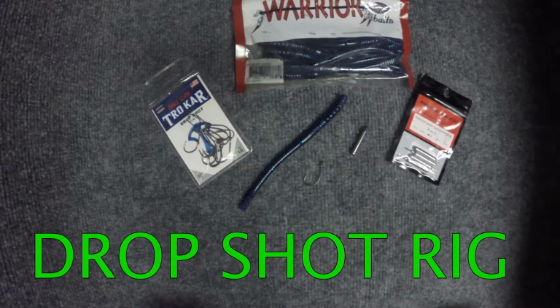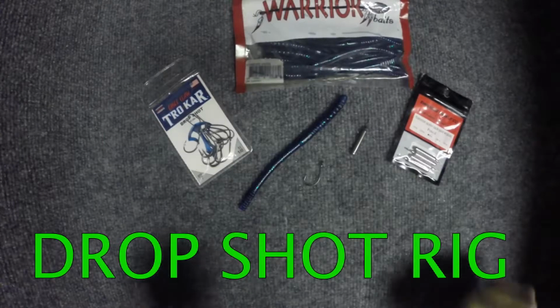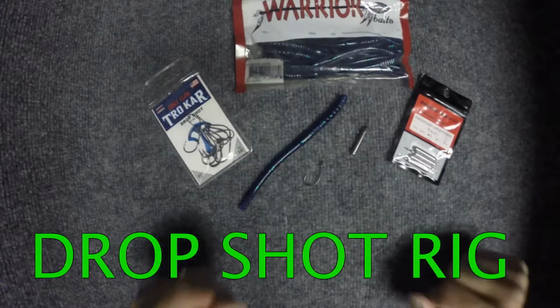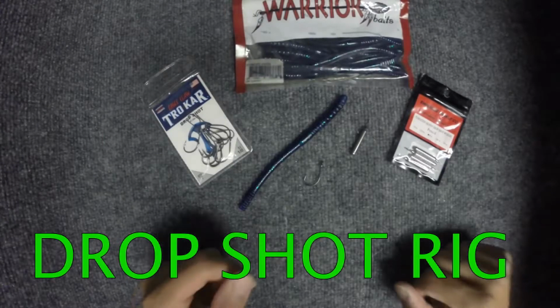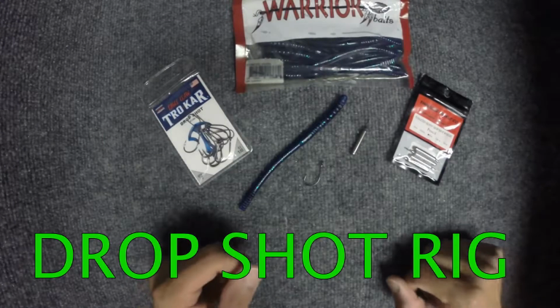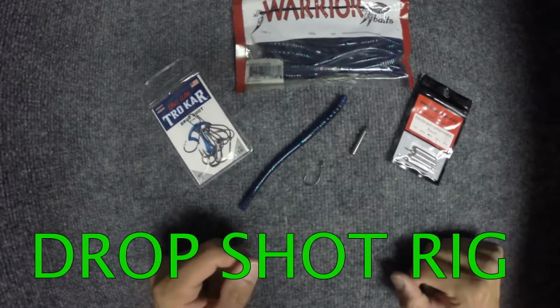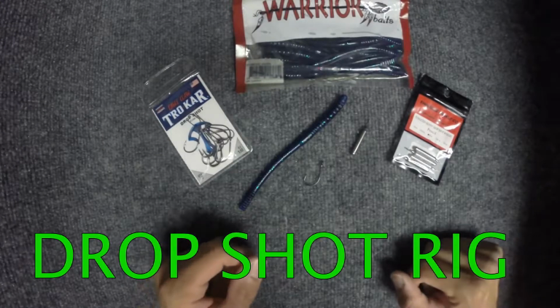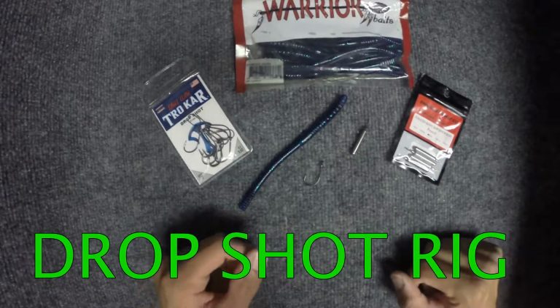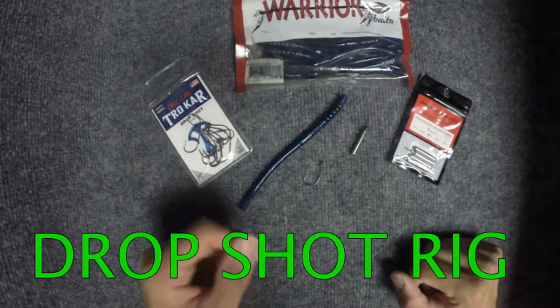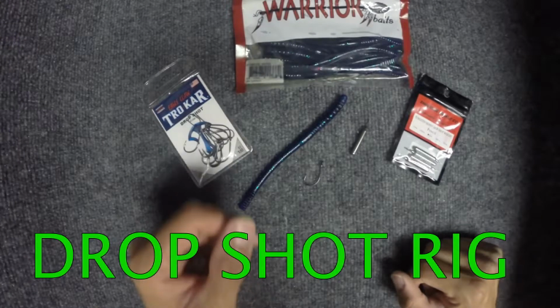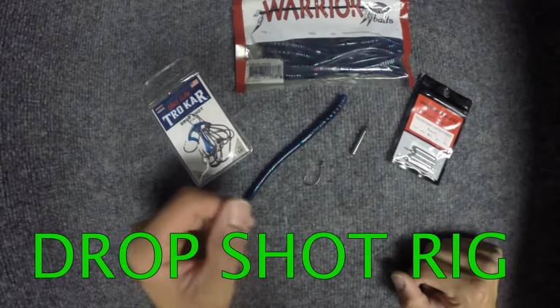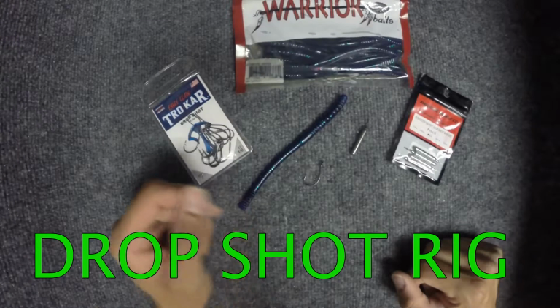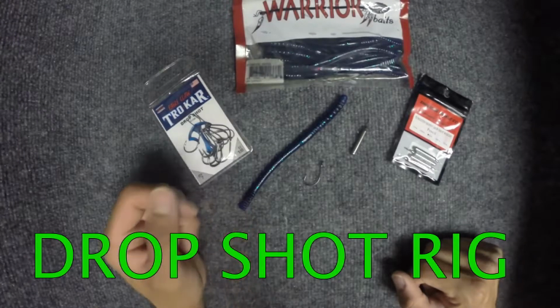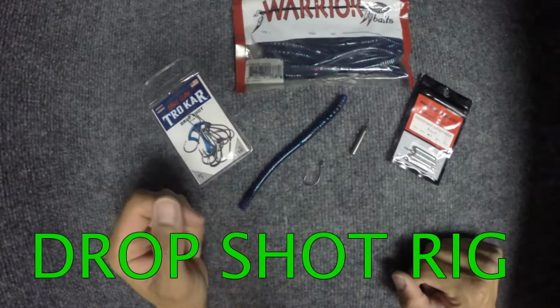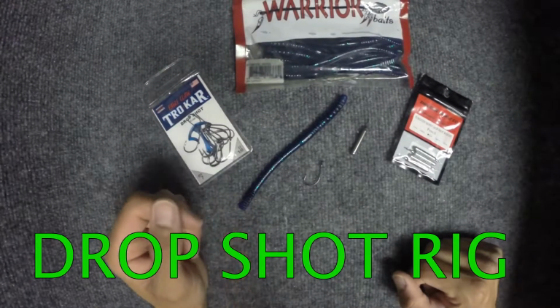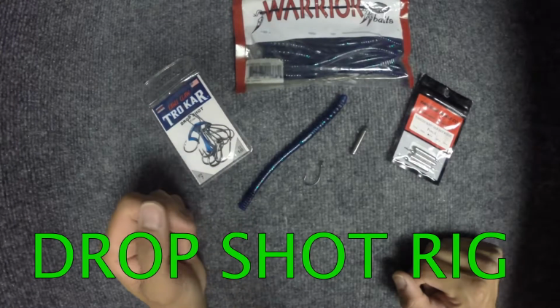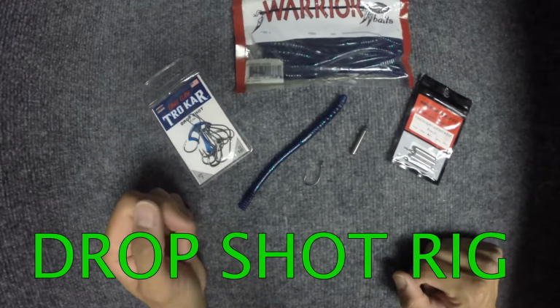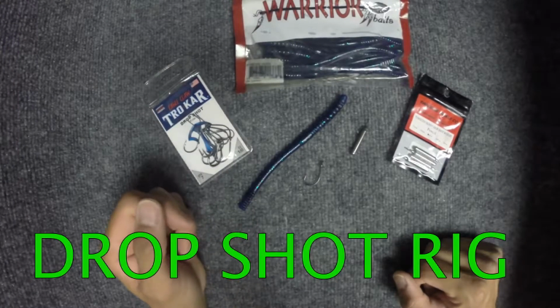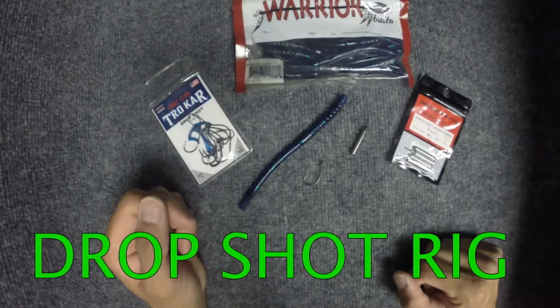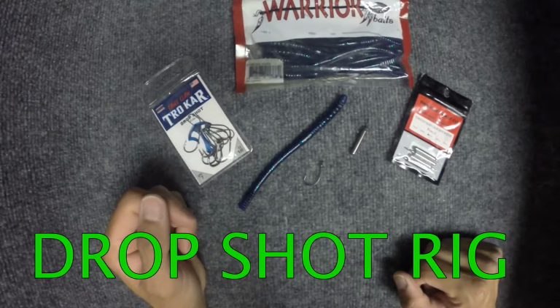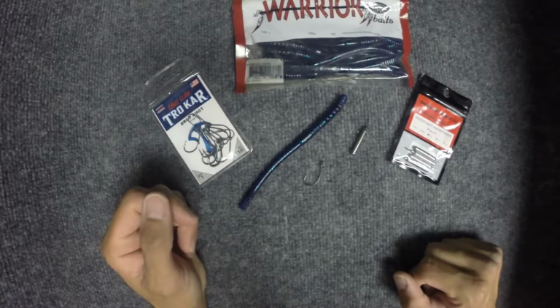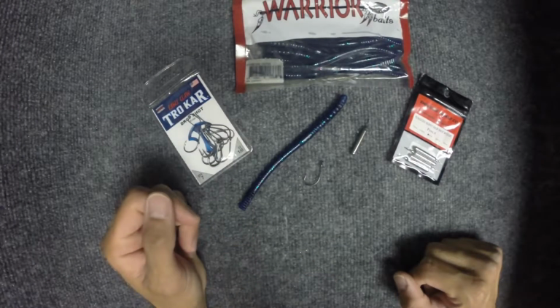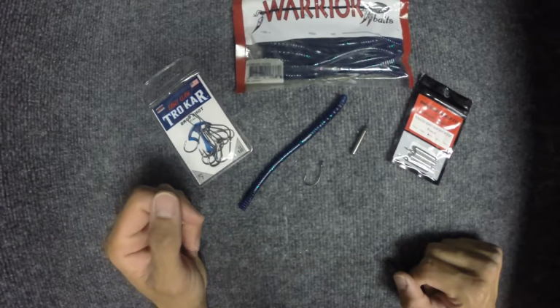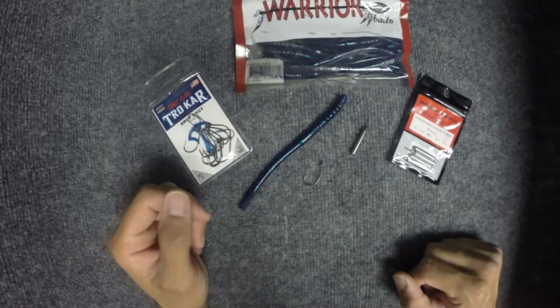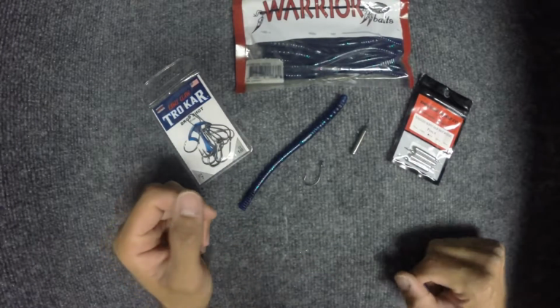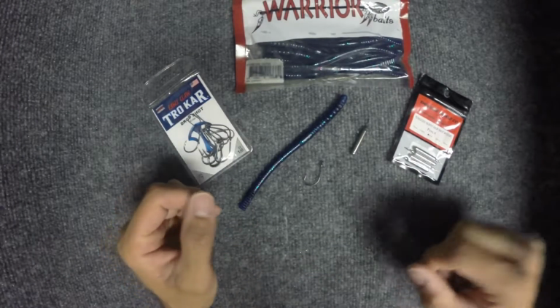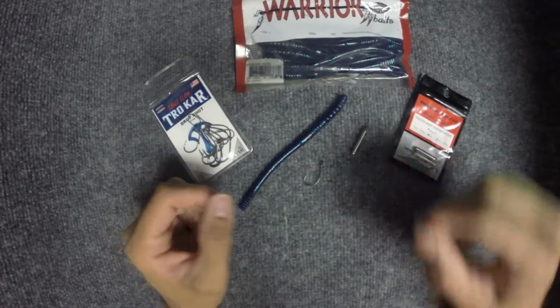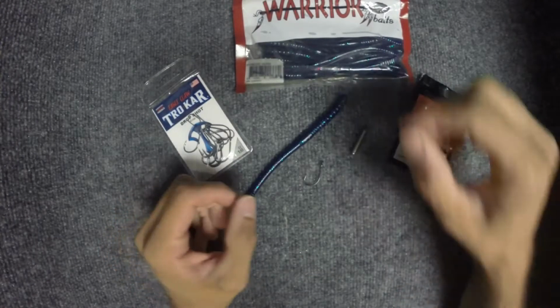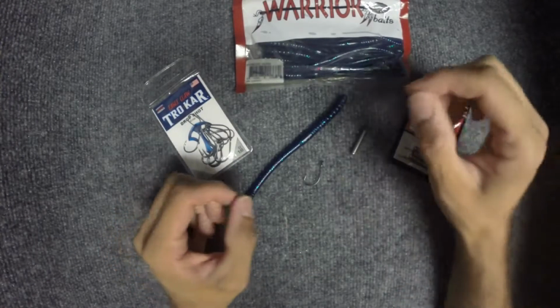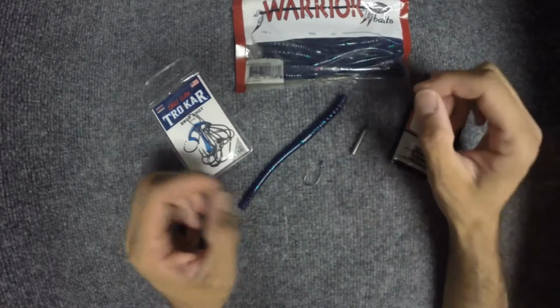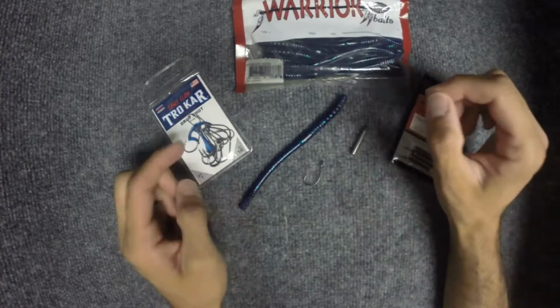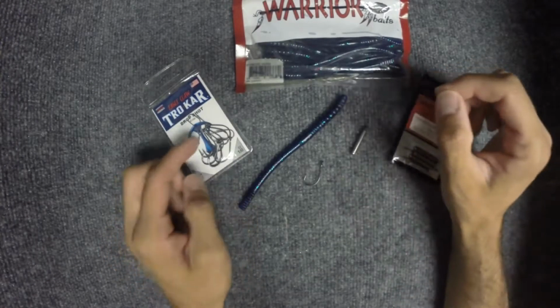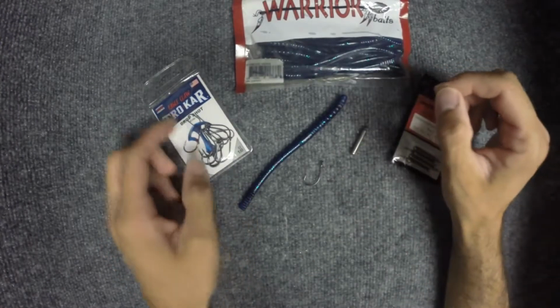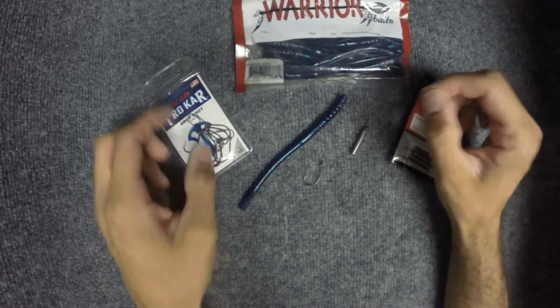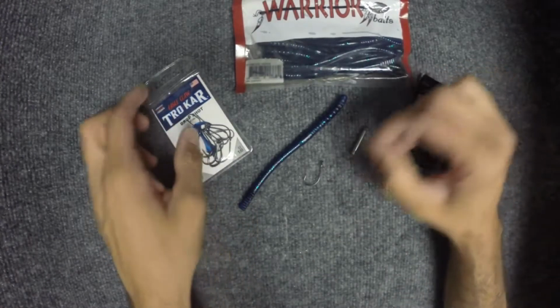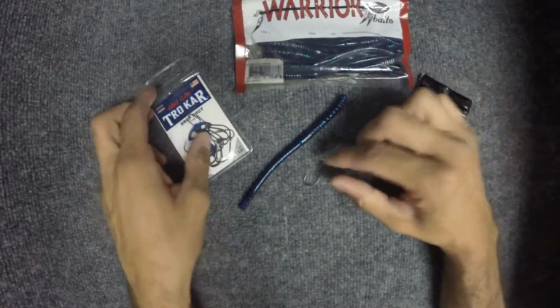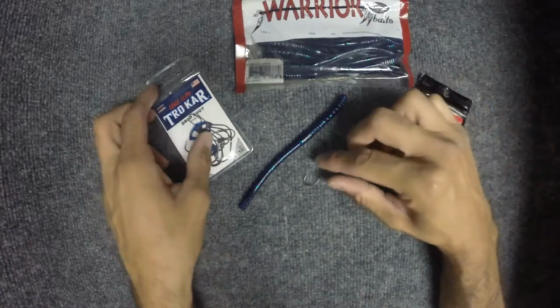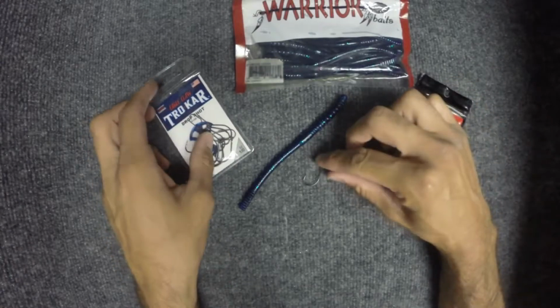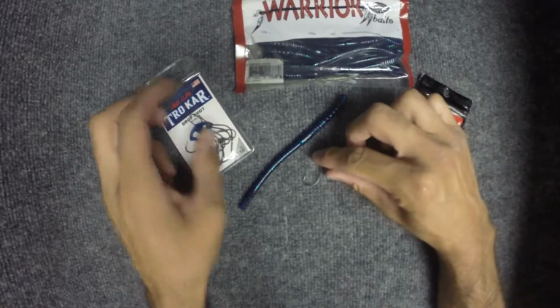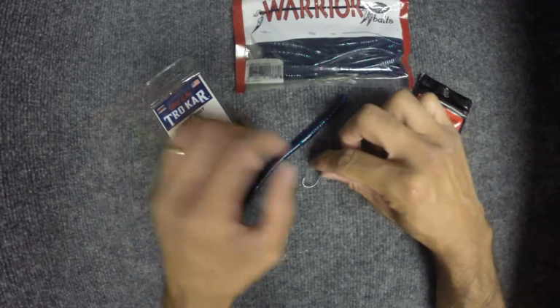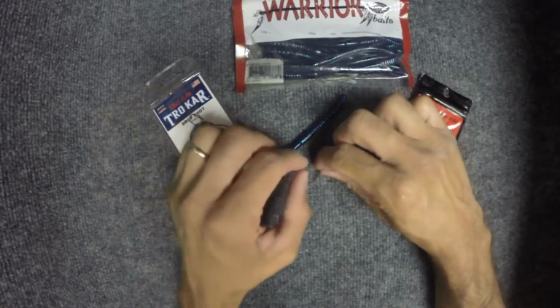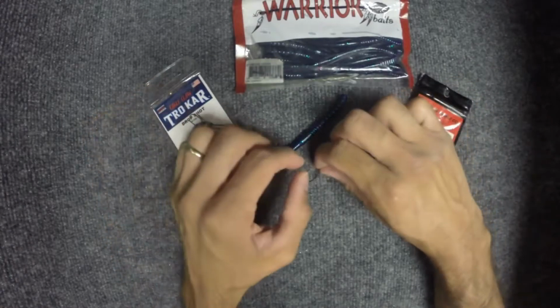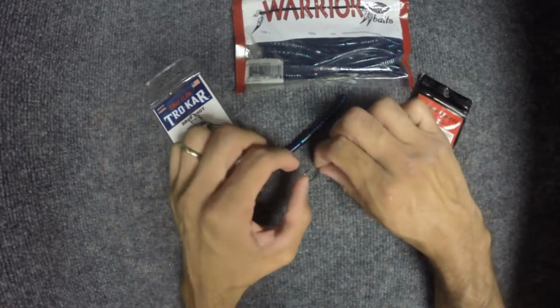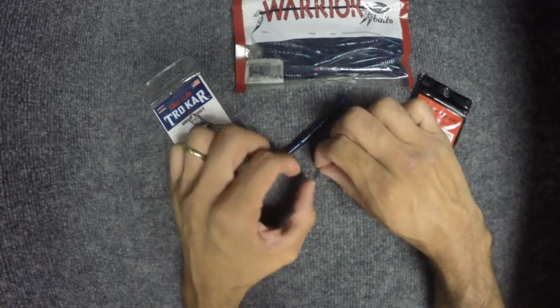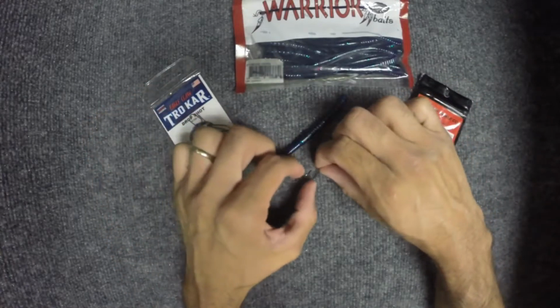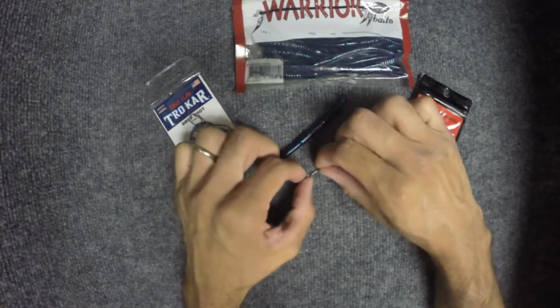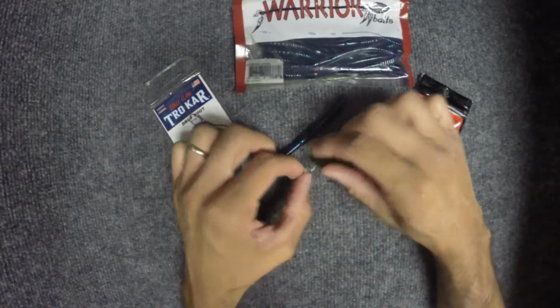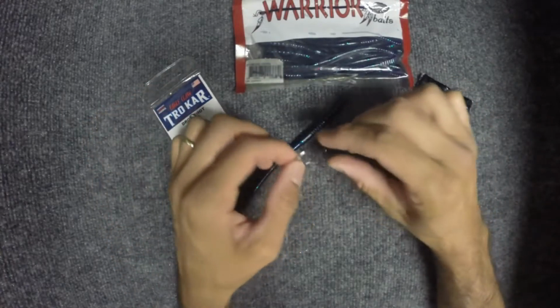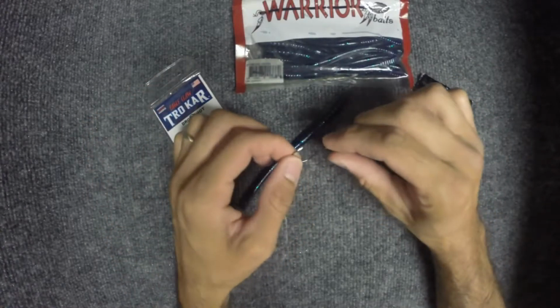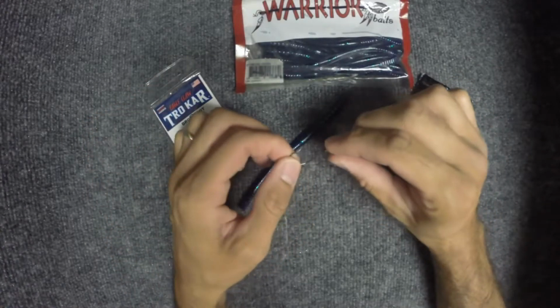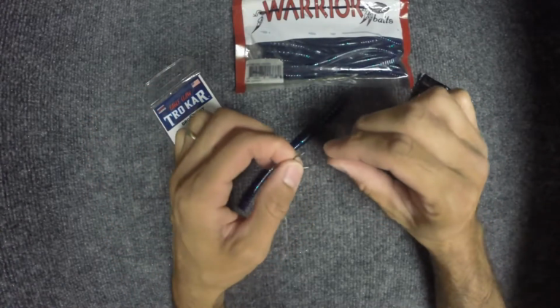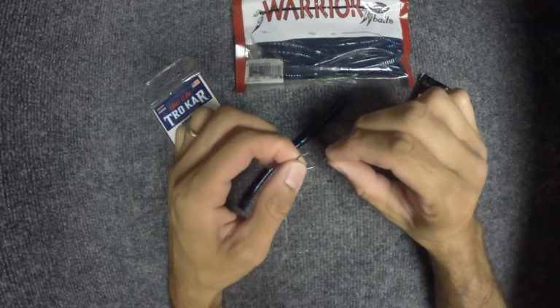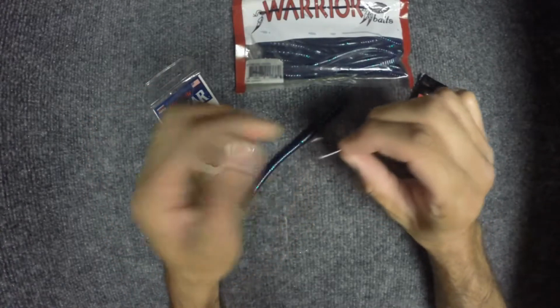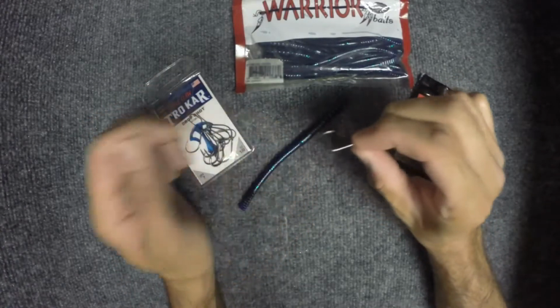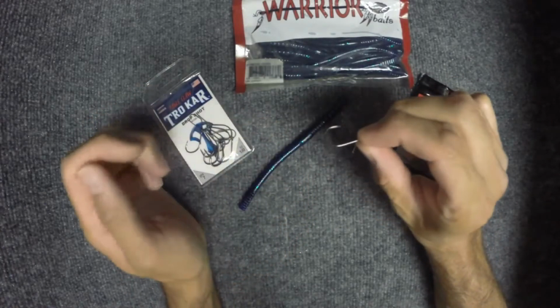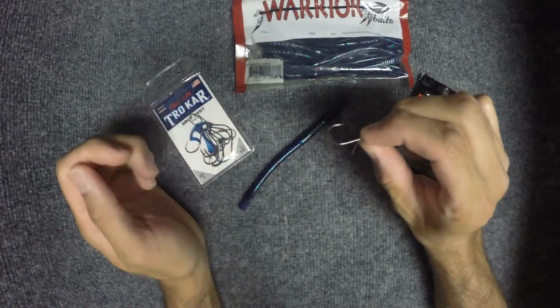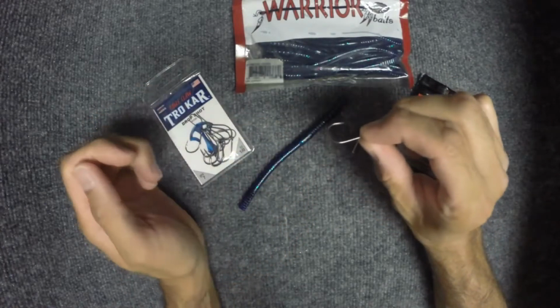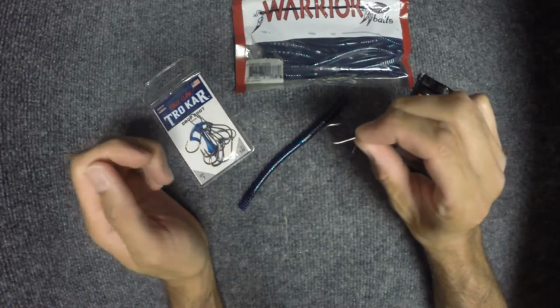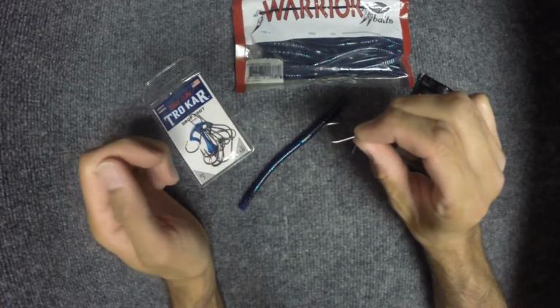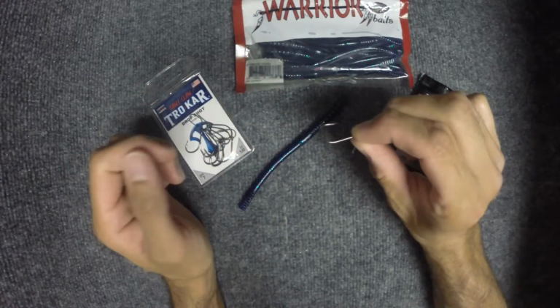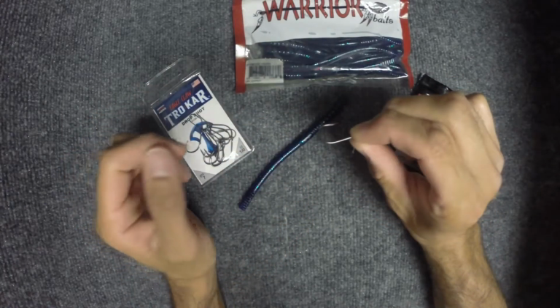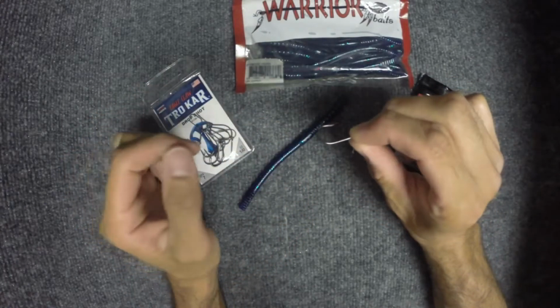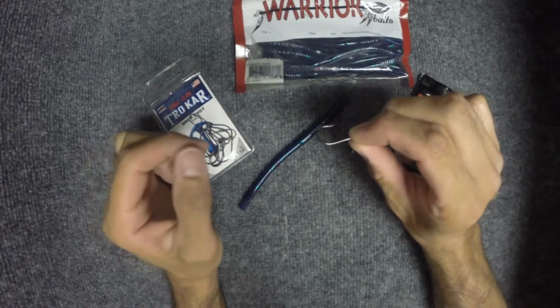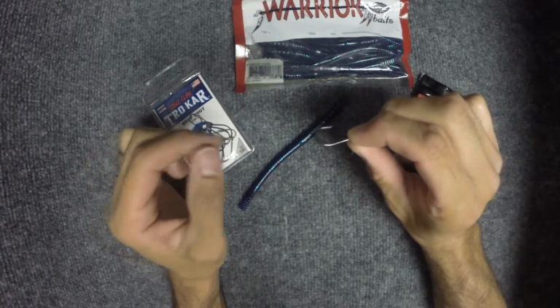Hello, today I'm going to show you how to rig a drop shot rig. I'm going to use a 1-0 drop shot hook.